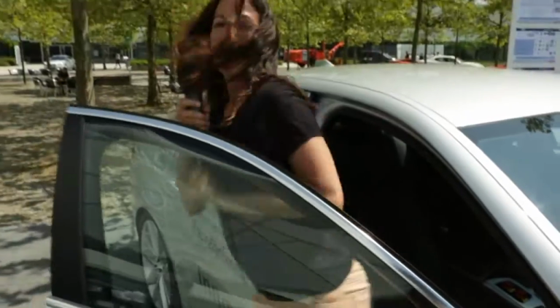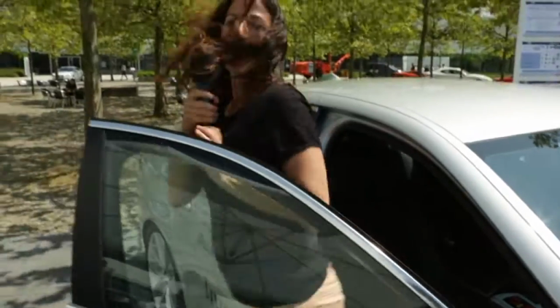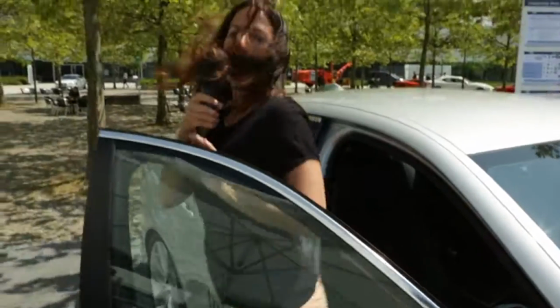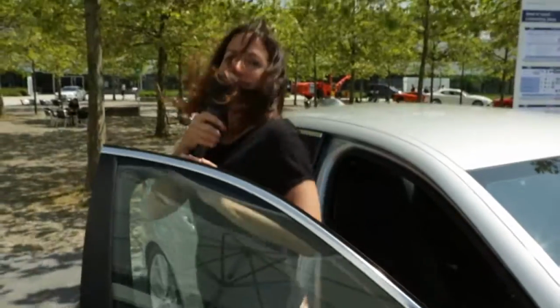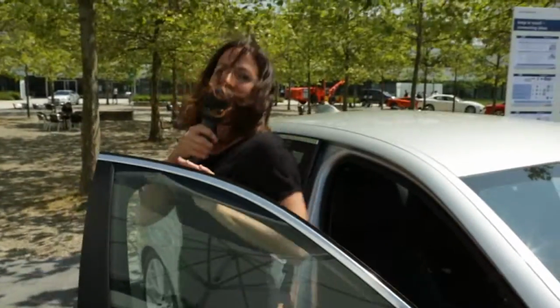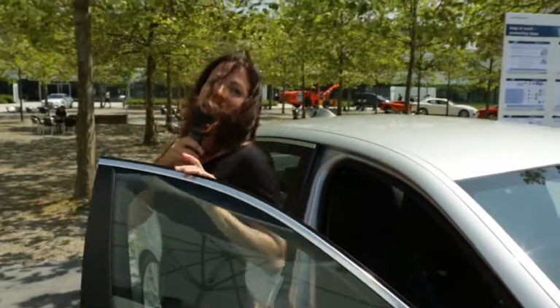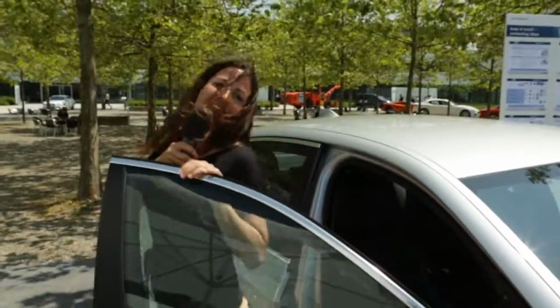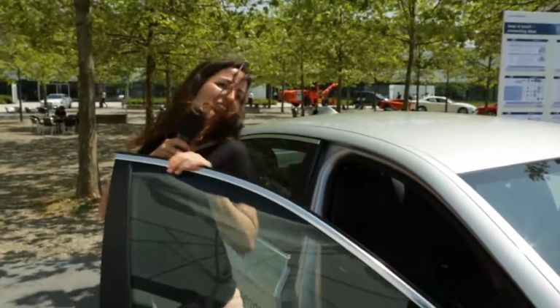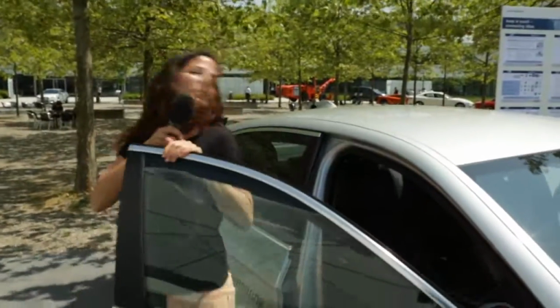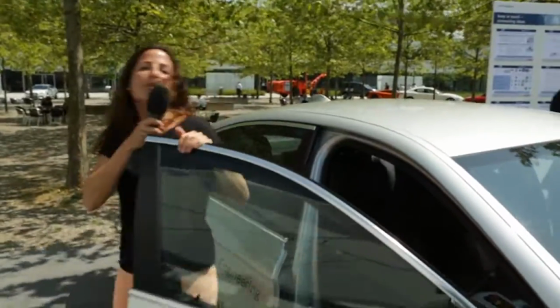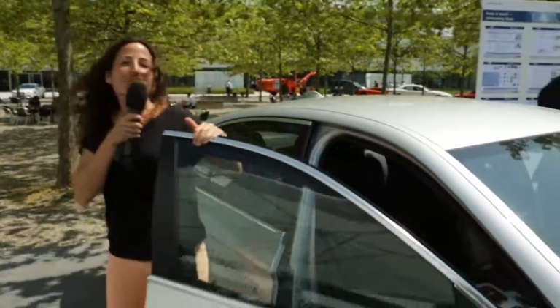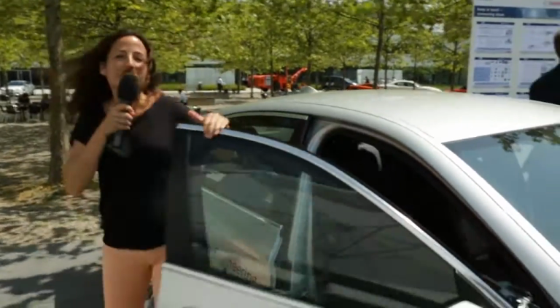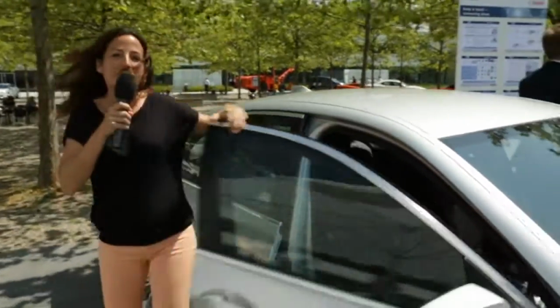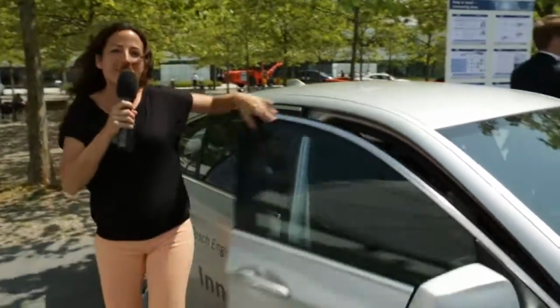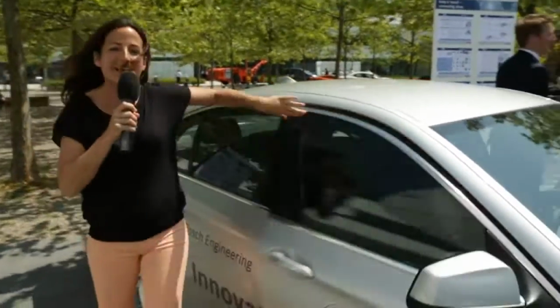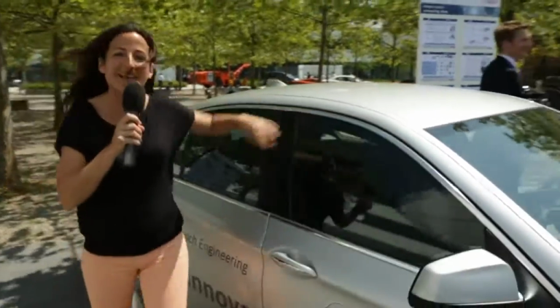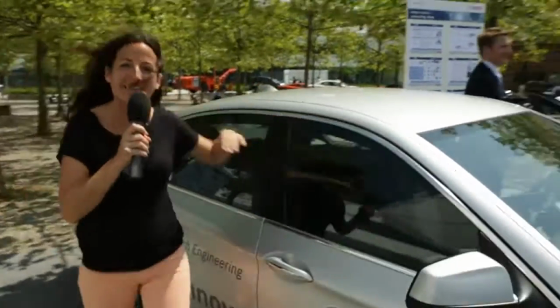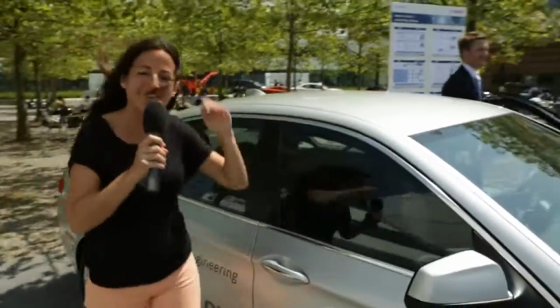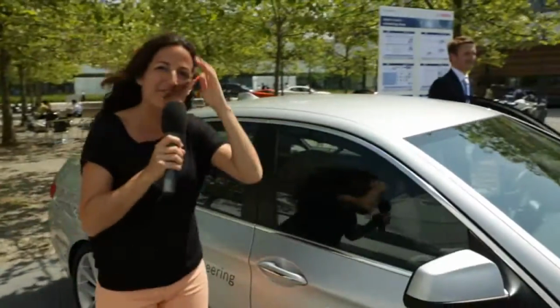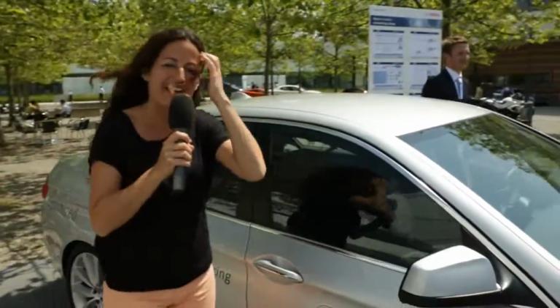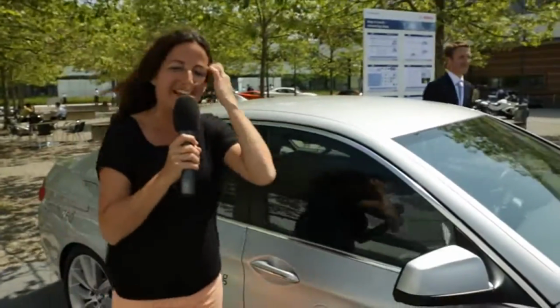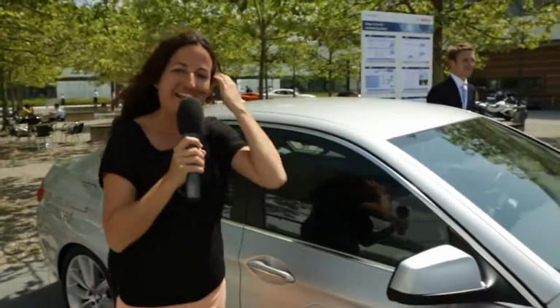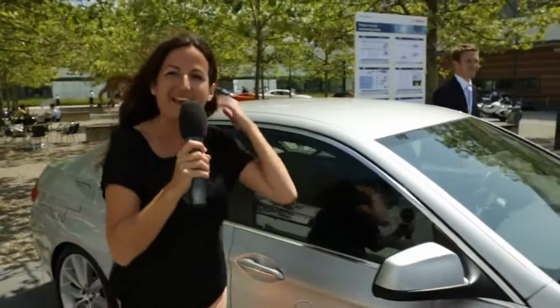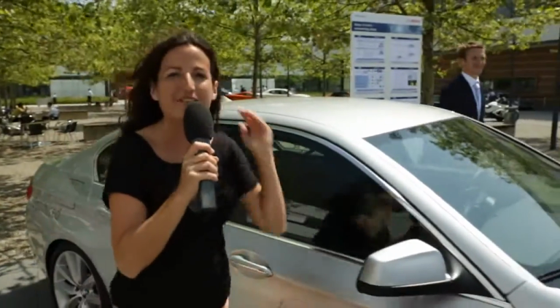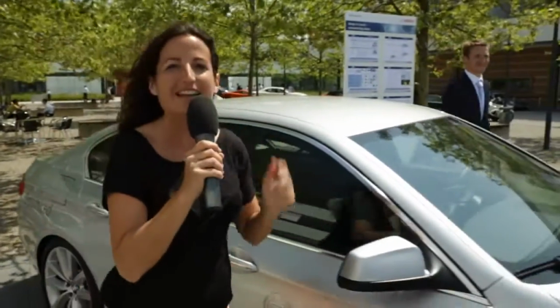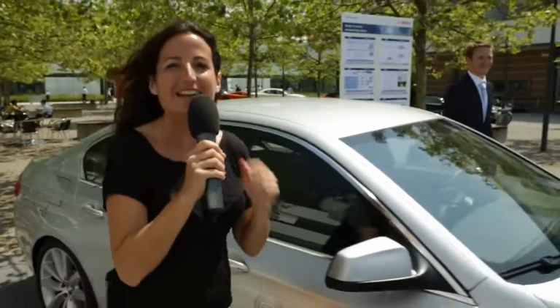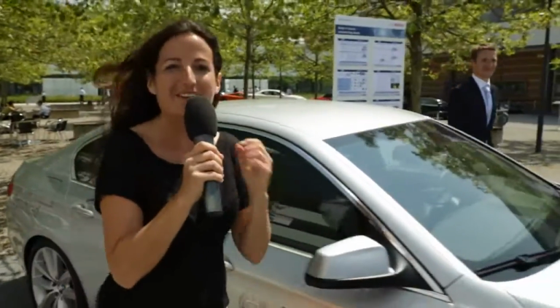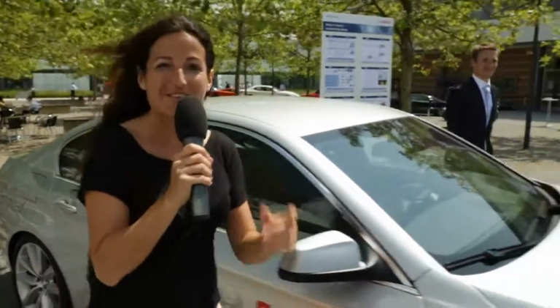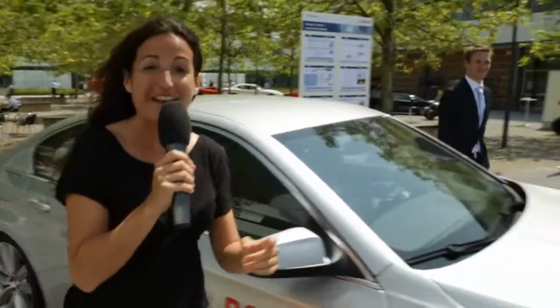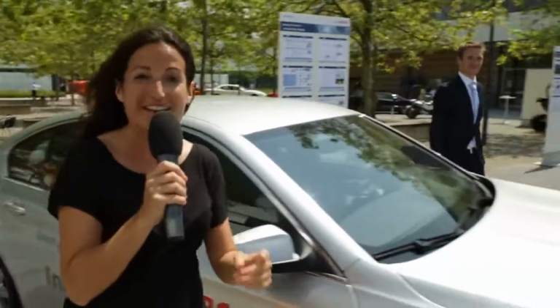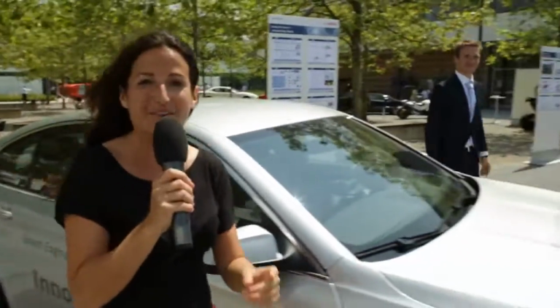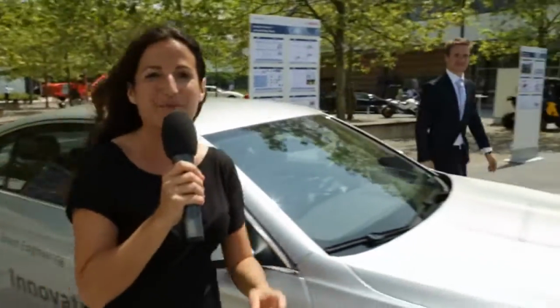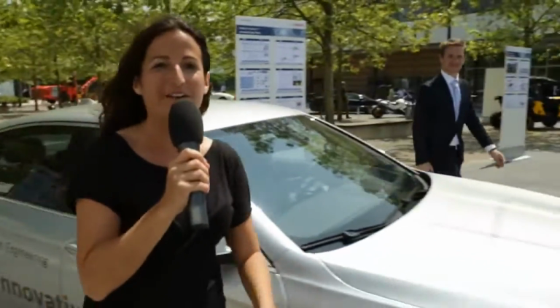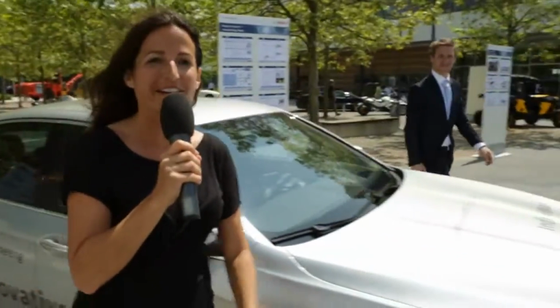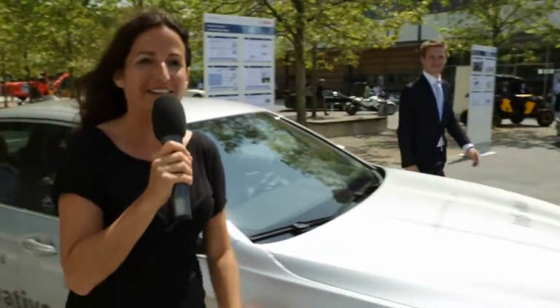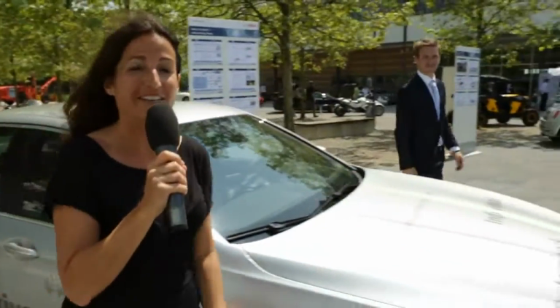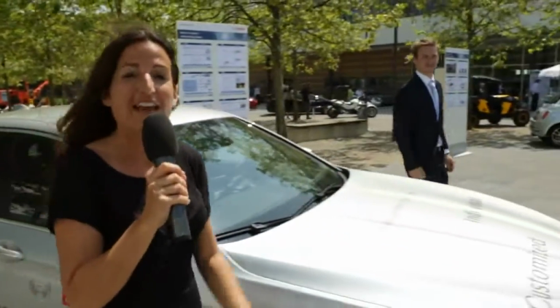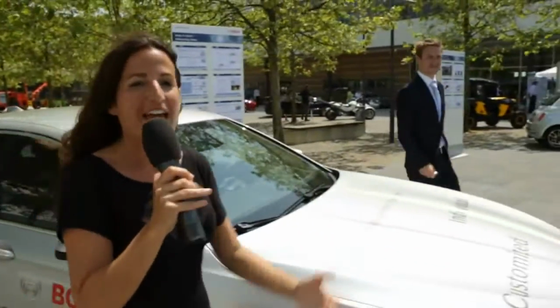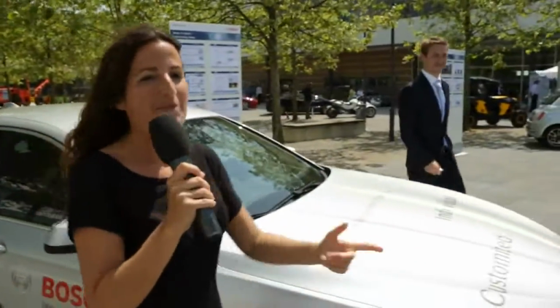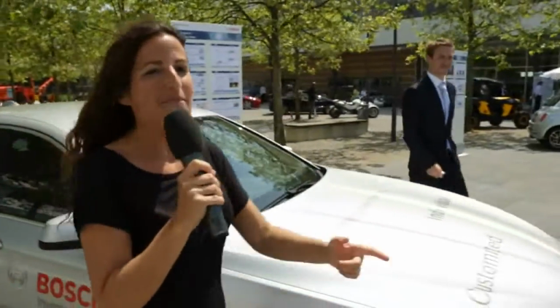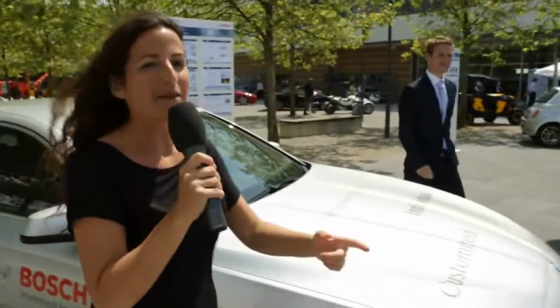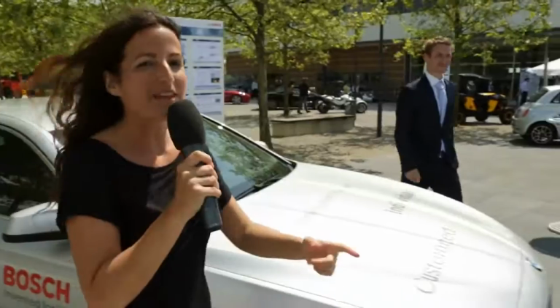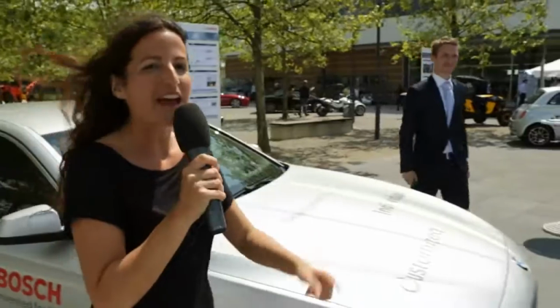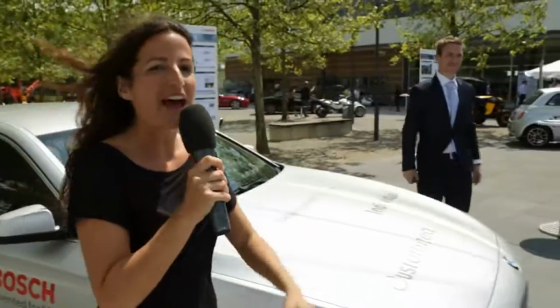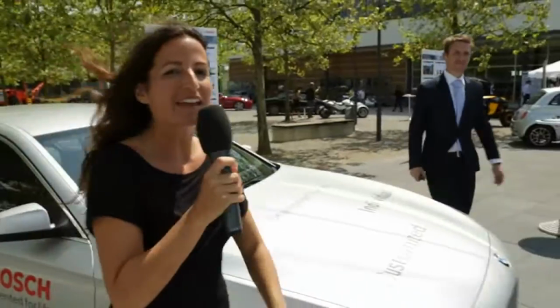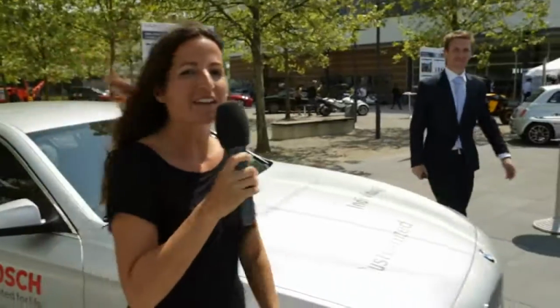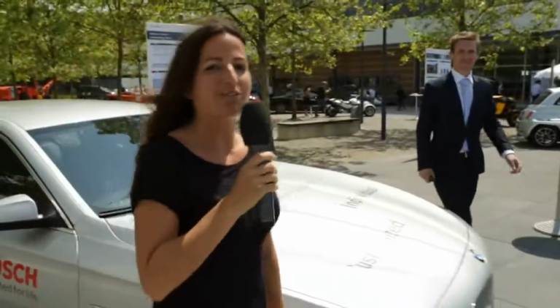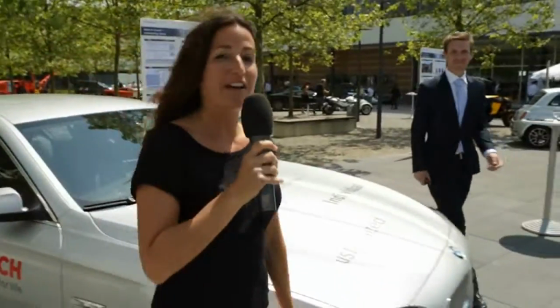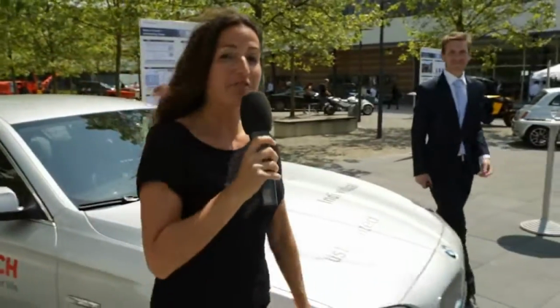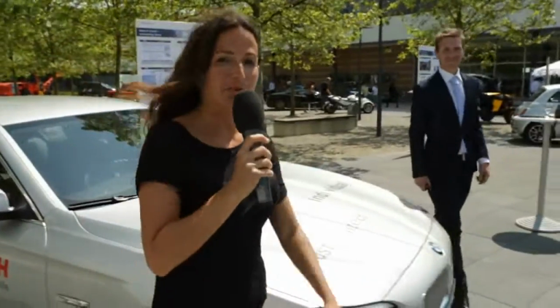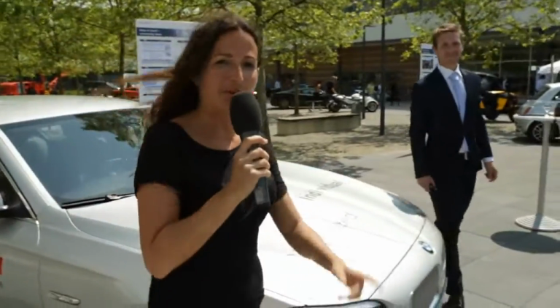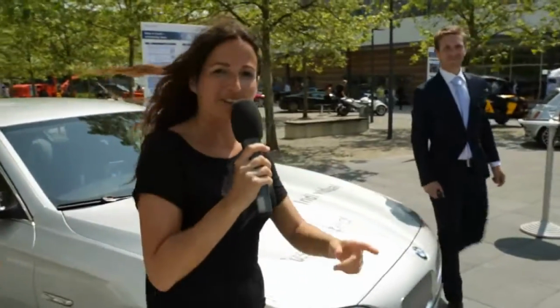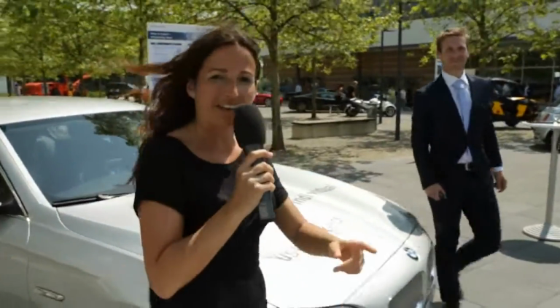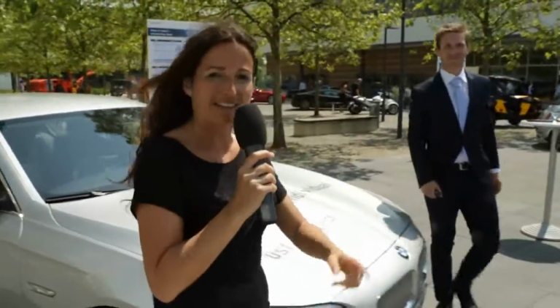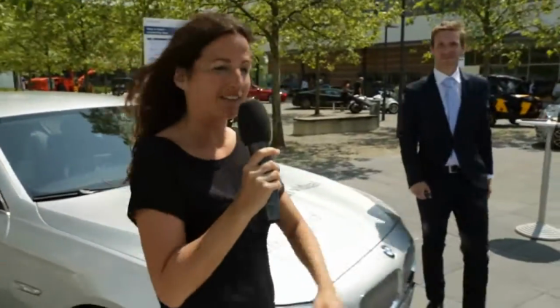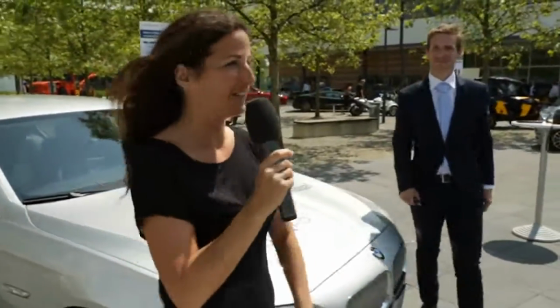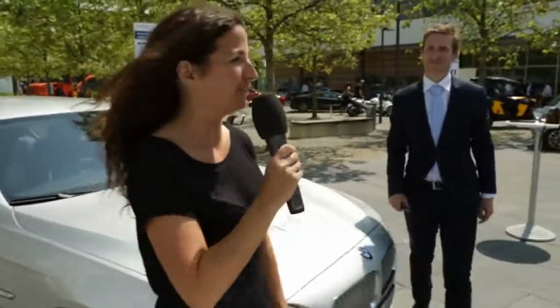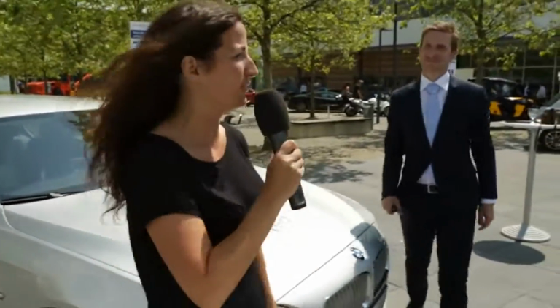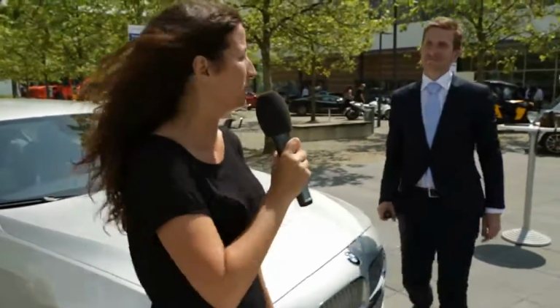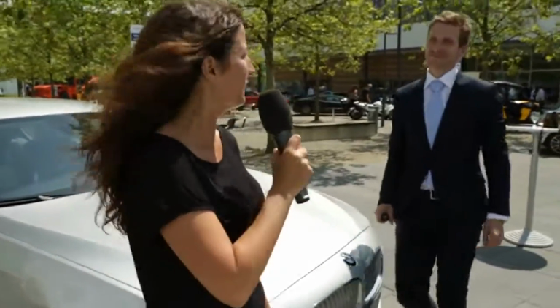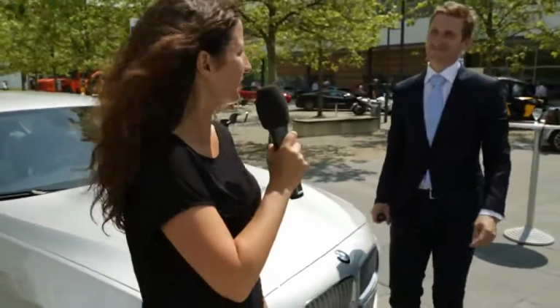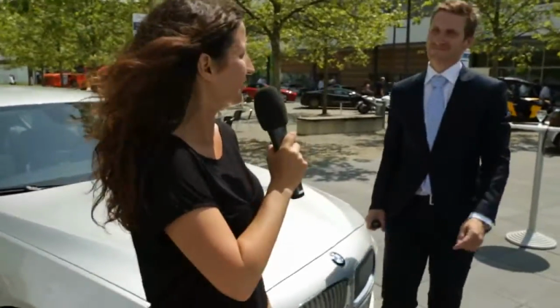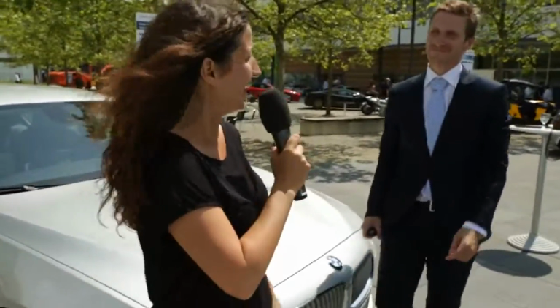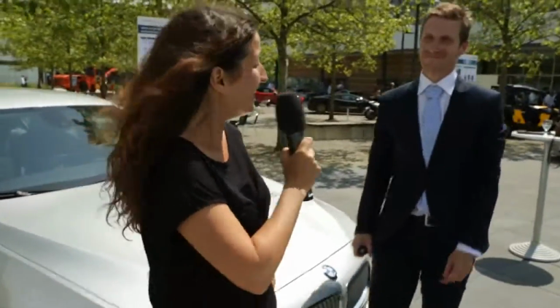Wow, this was really fun. A really great experience. And maybe I can drive to work like this in the future, right?